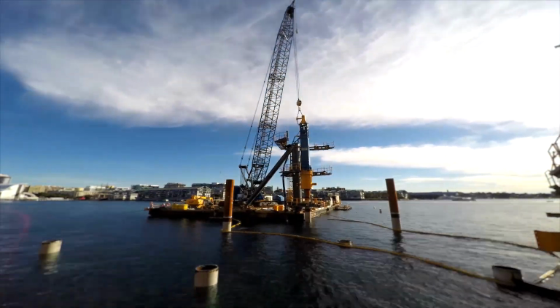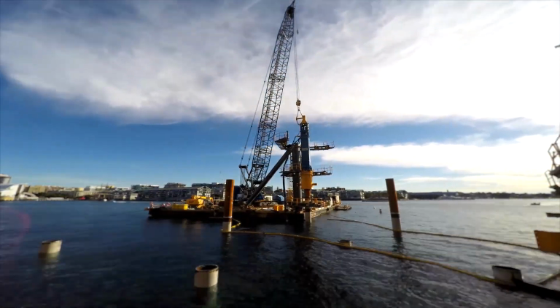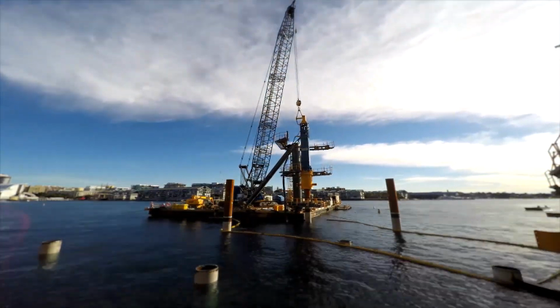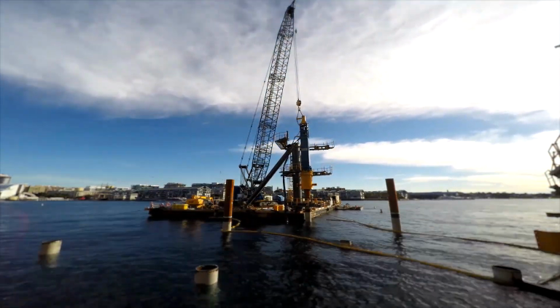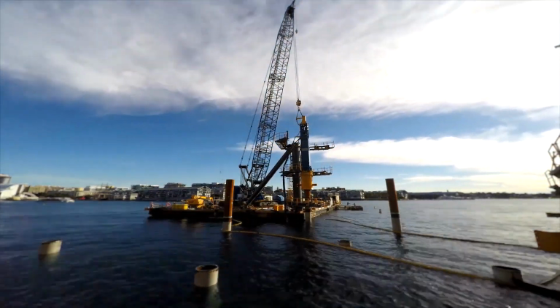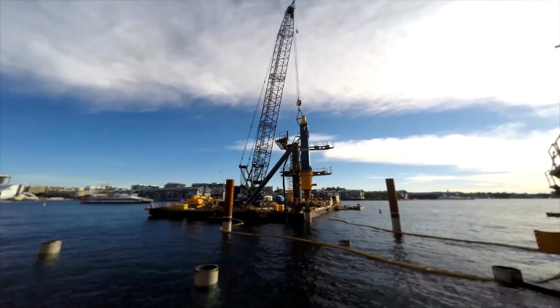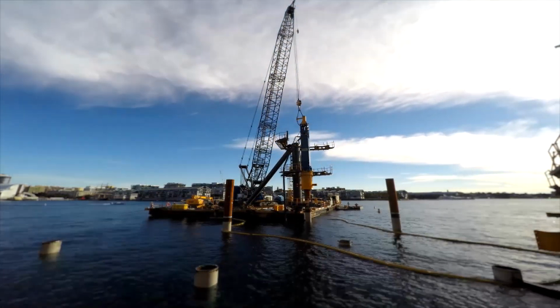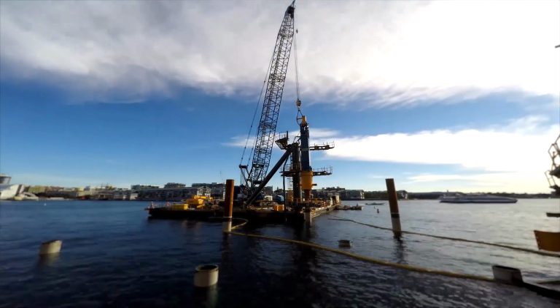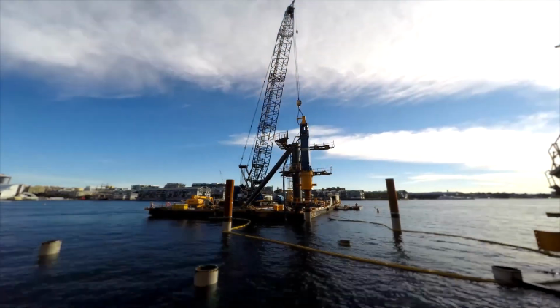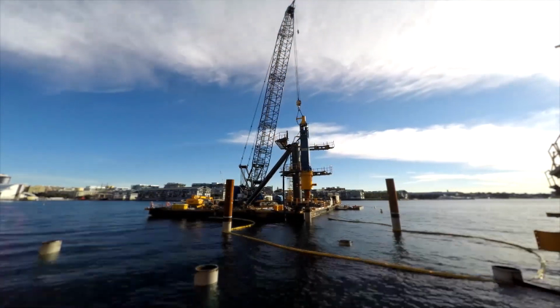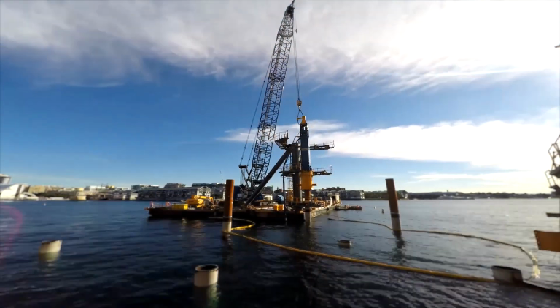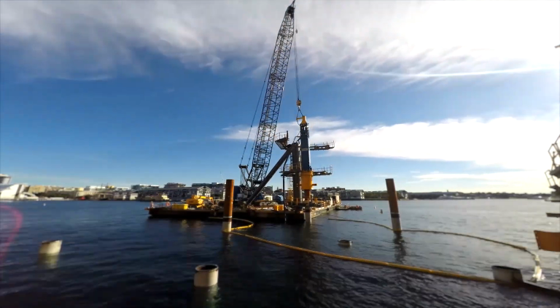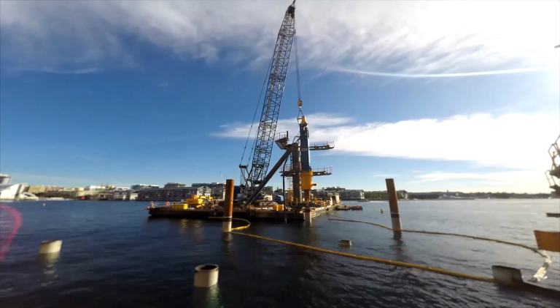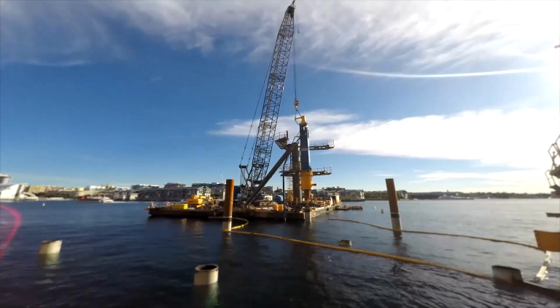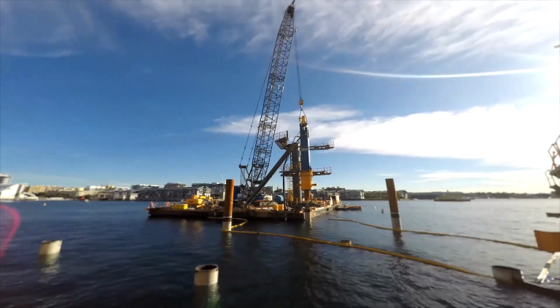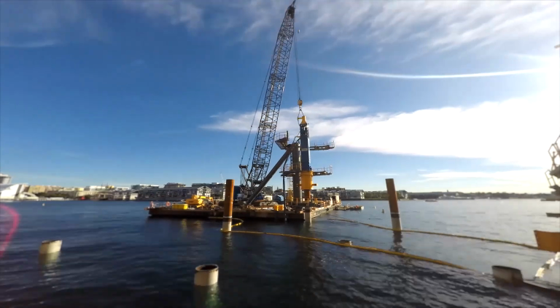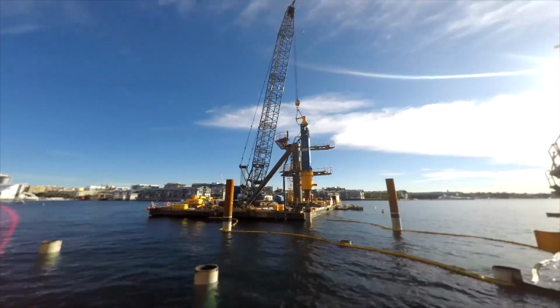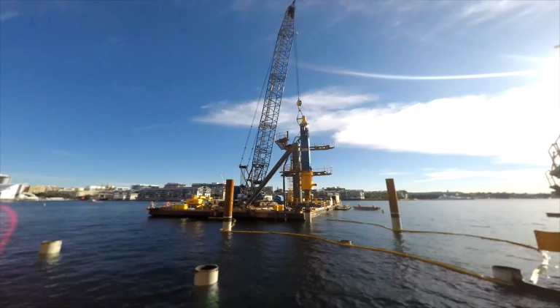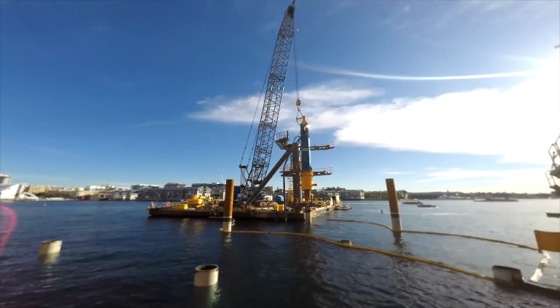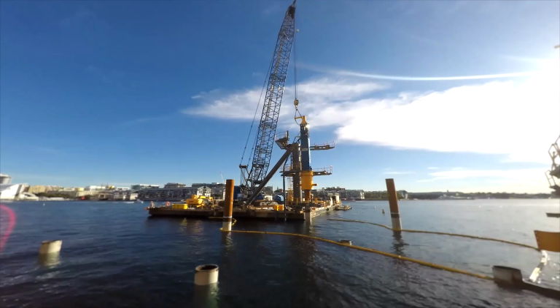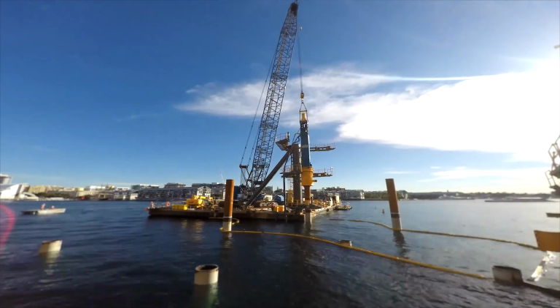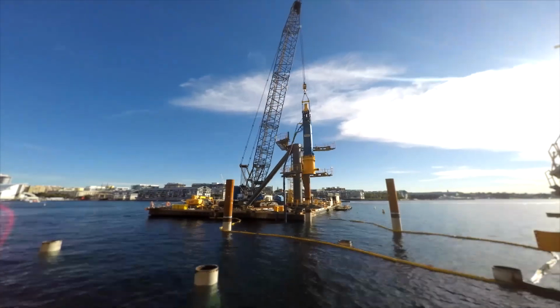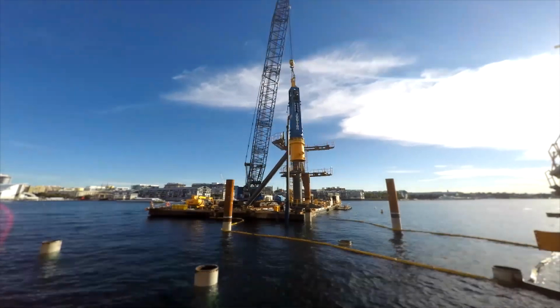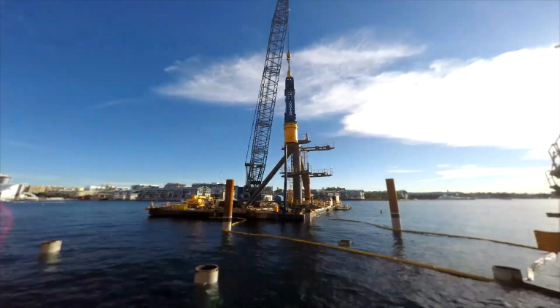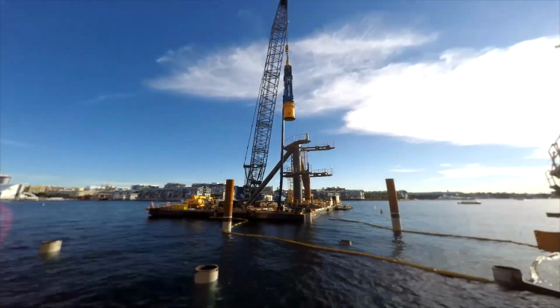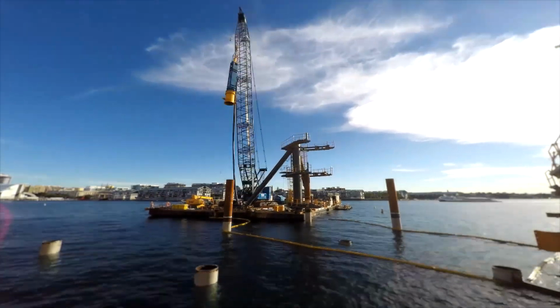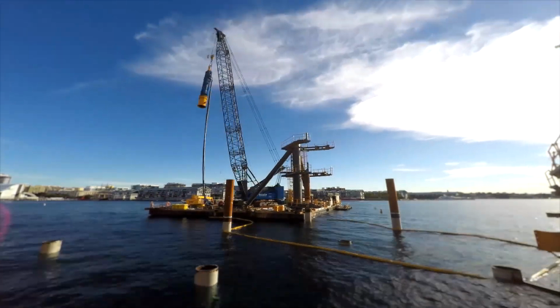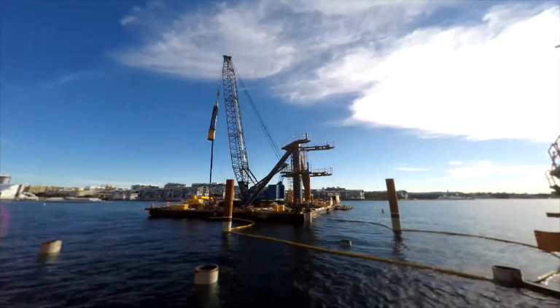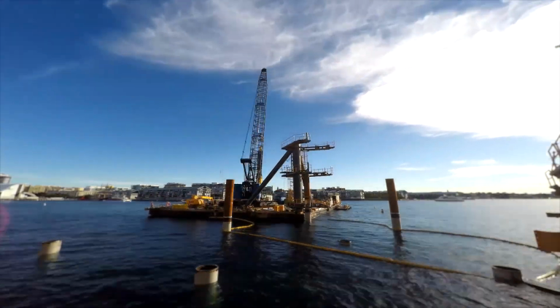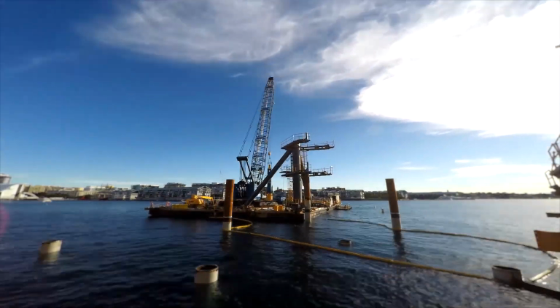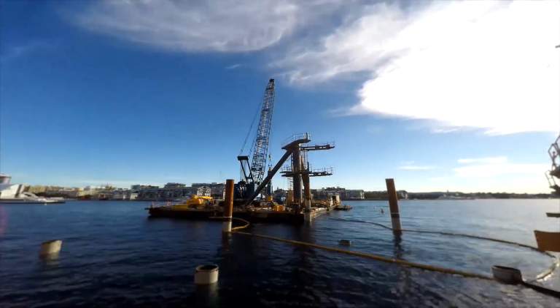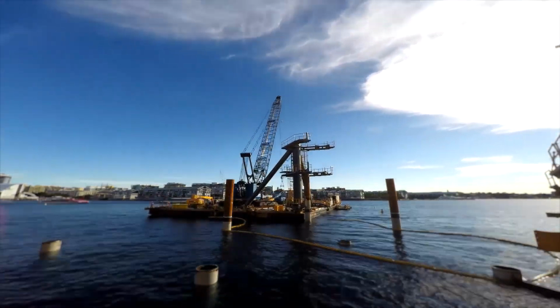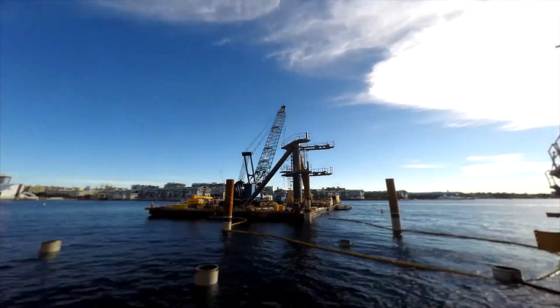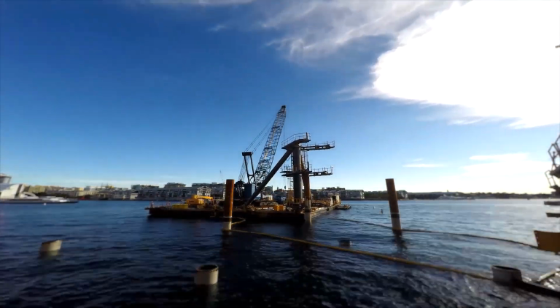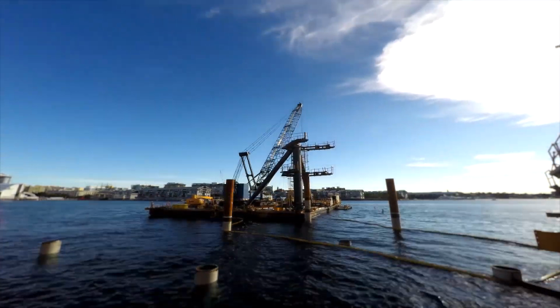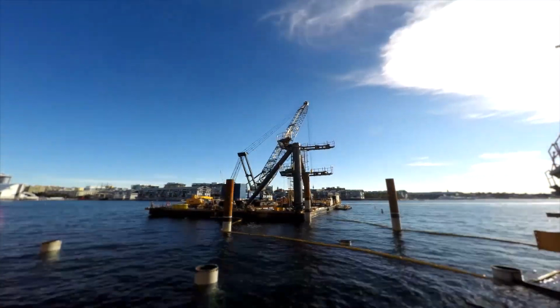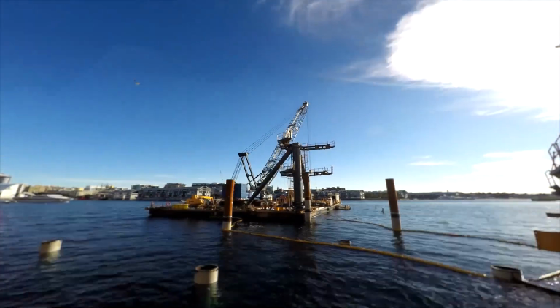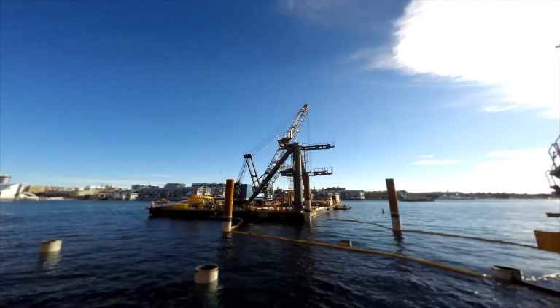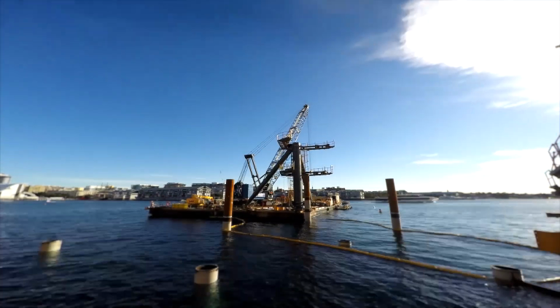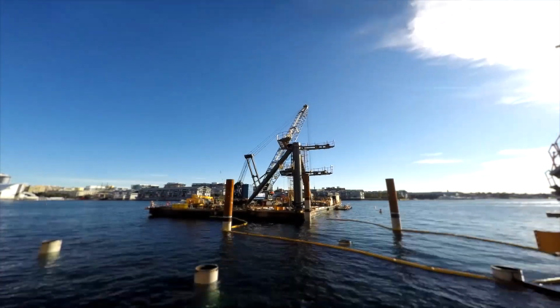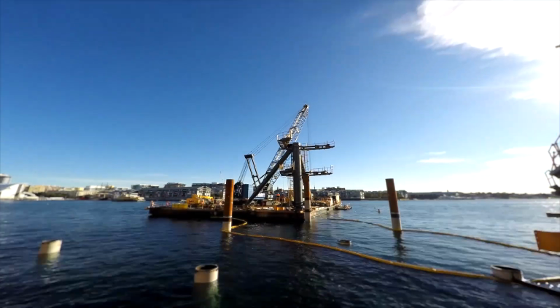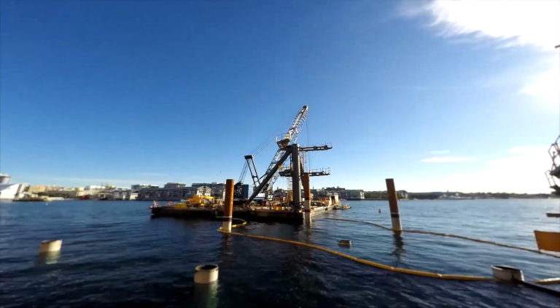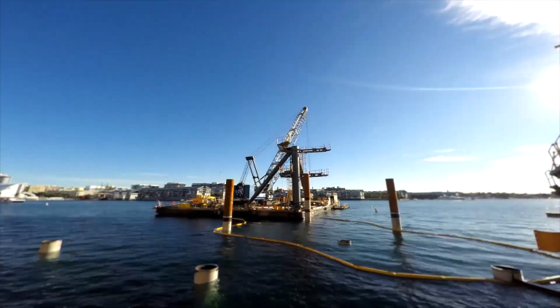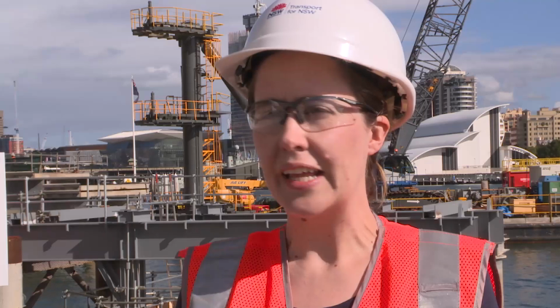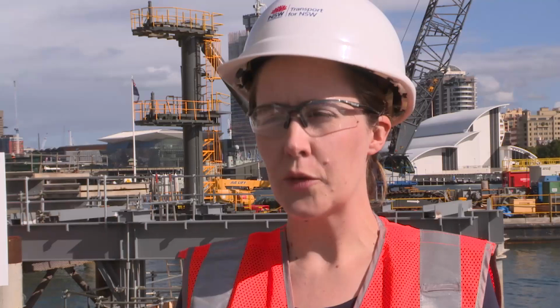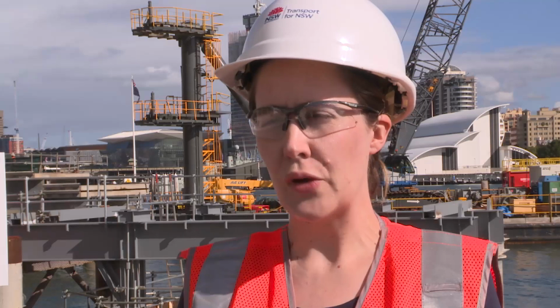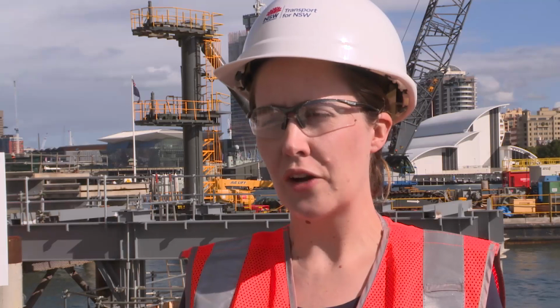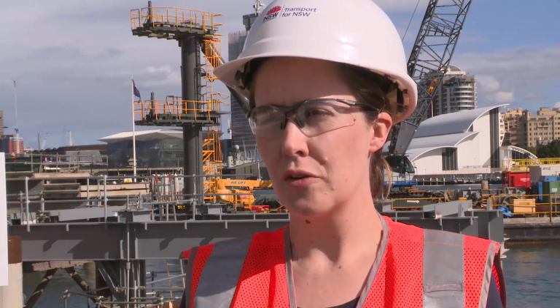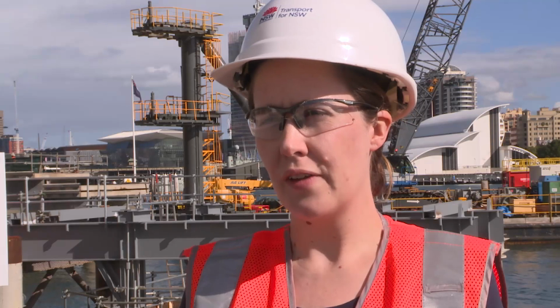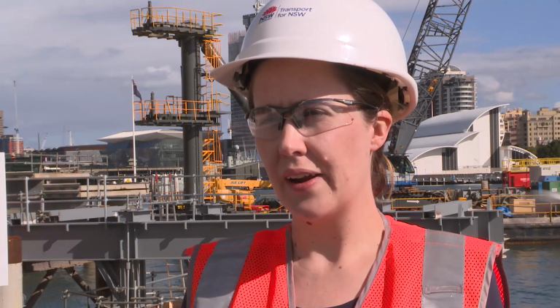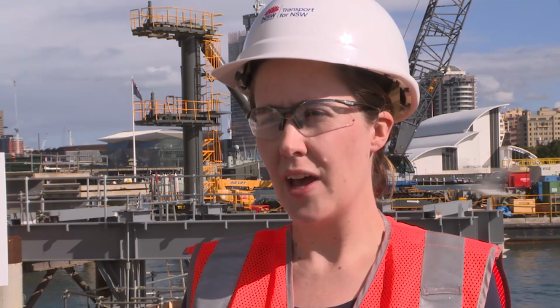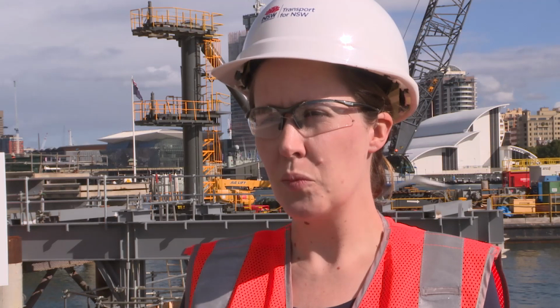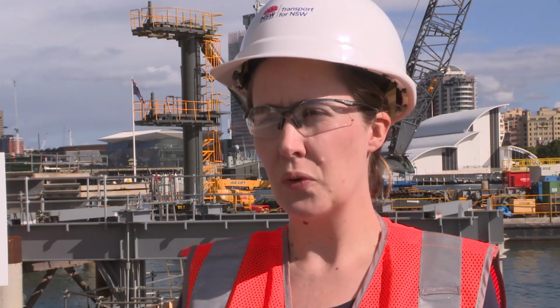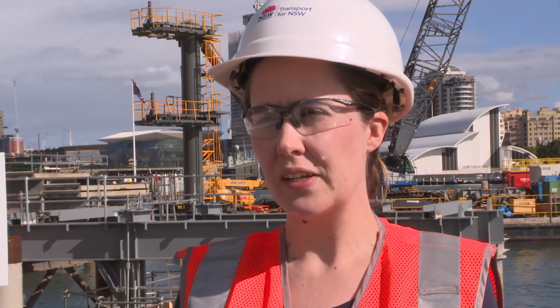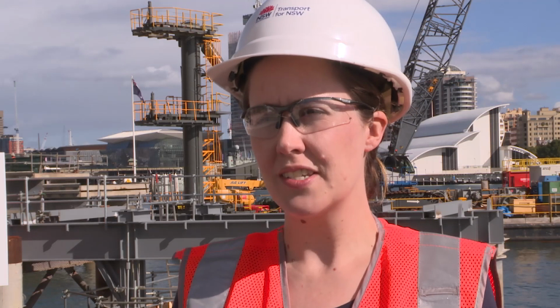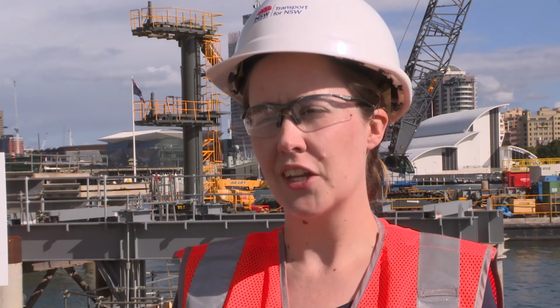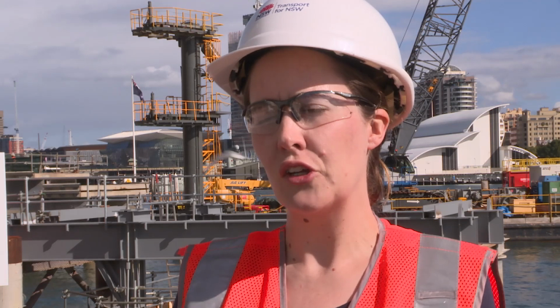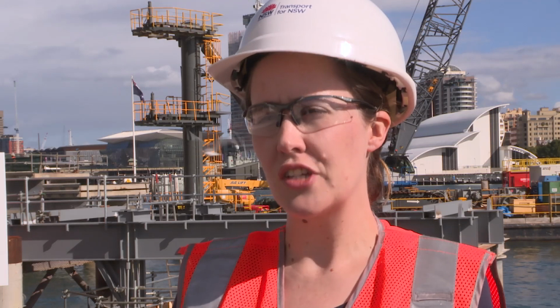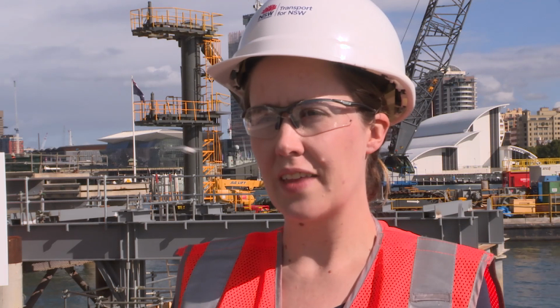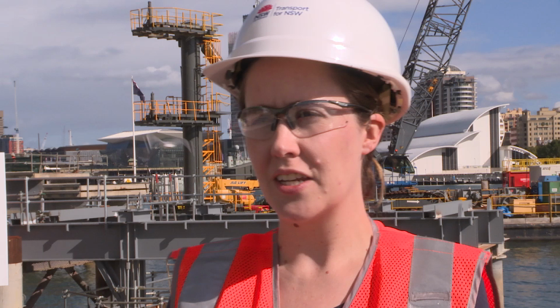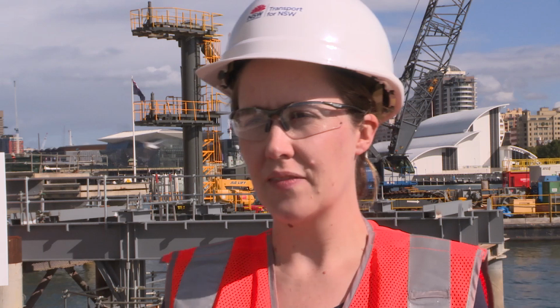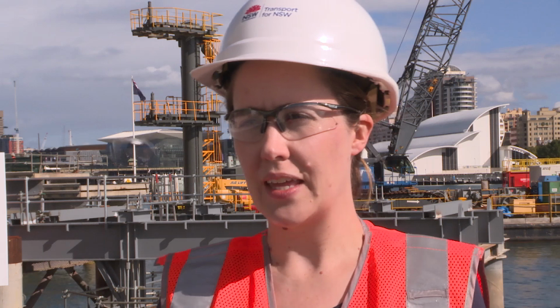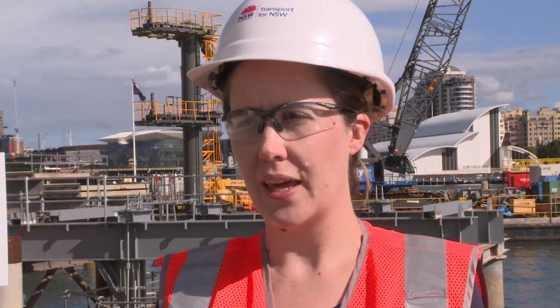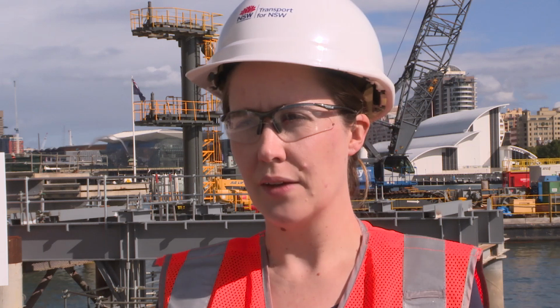We come back some time later and cut off the top of the pile down to the final level. Piling at Barangaroo Ferry Hub will continue to the end of the year.